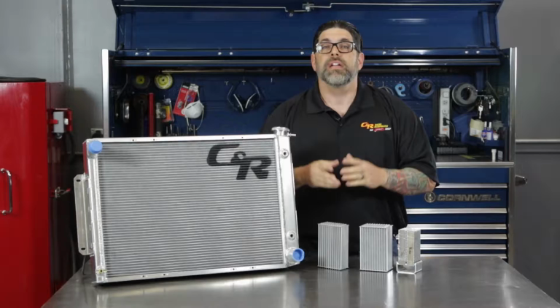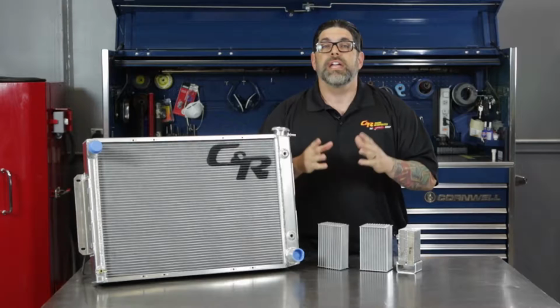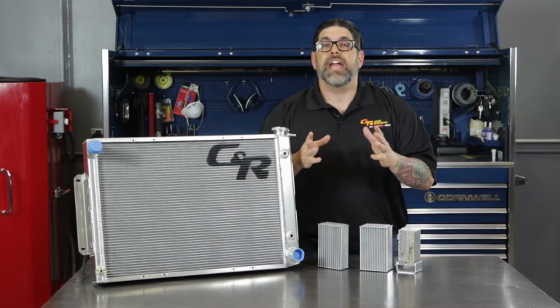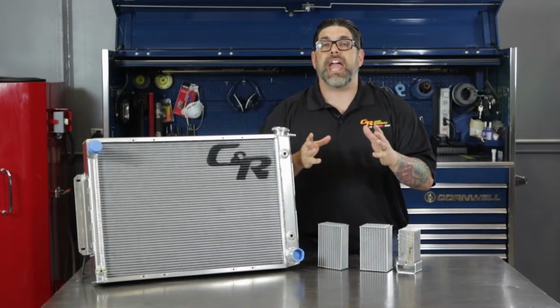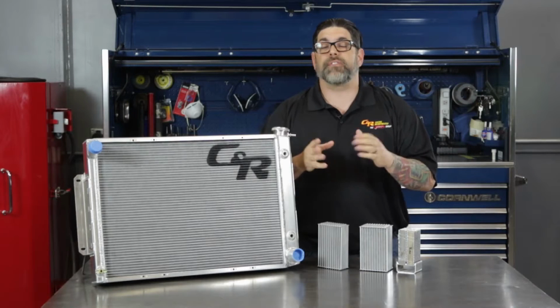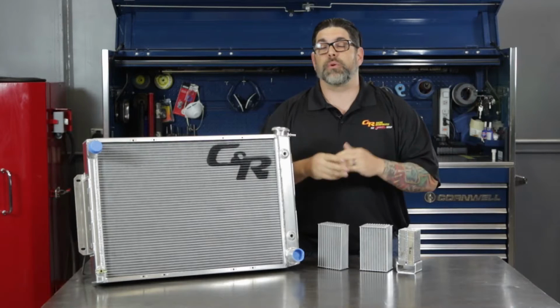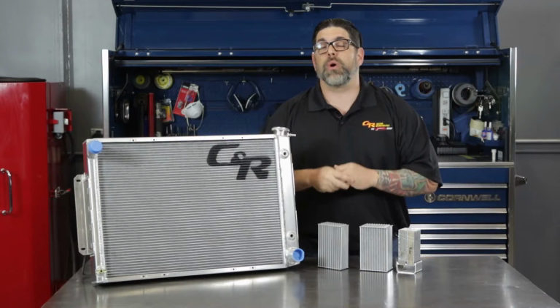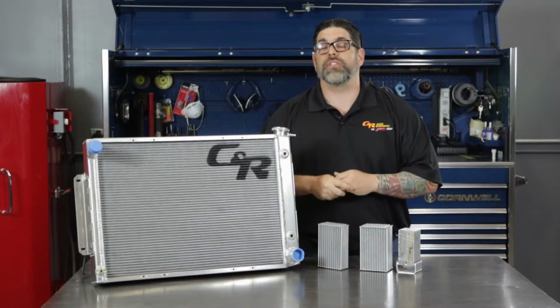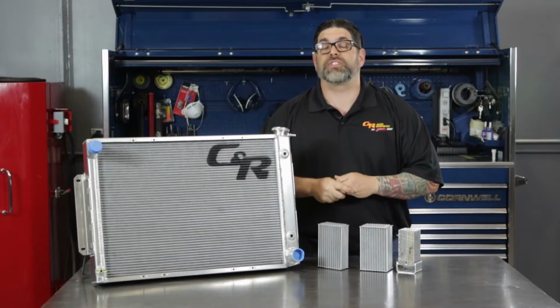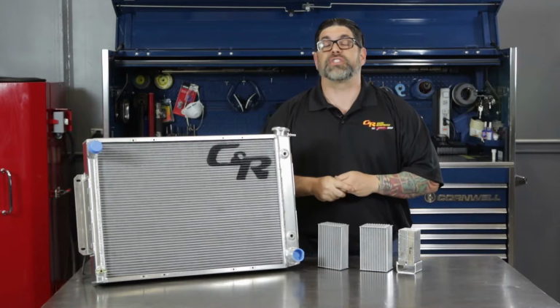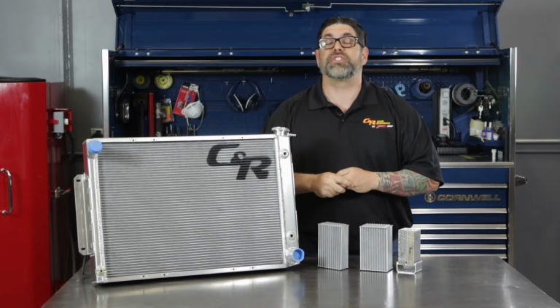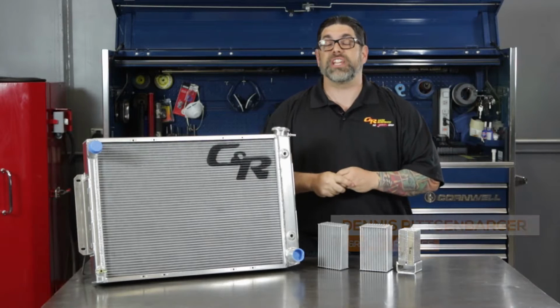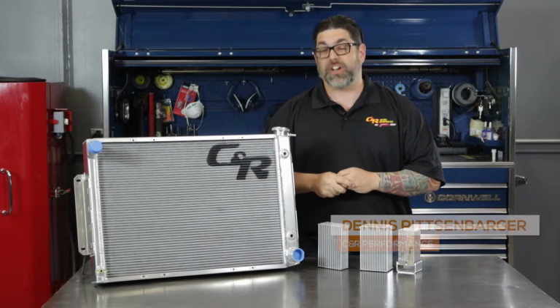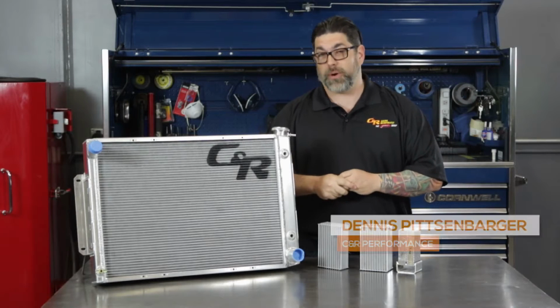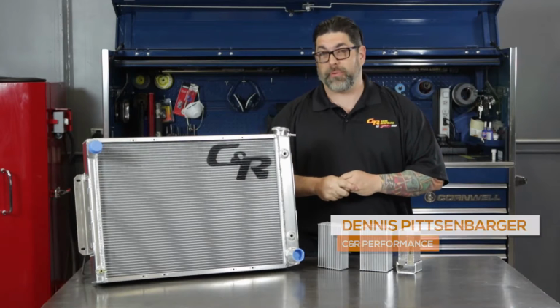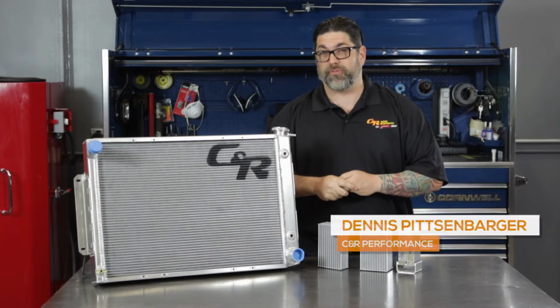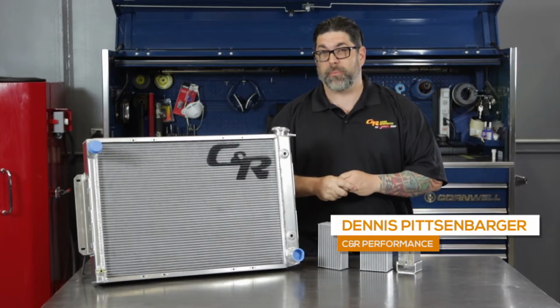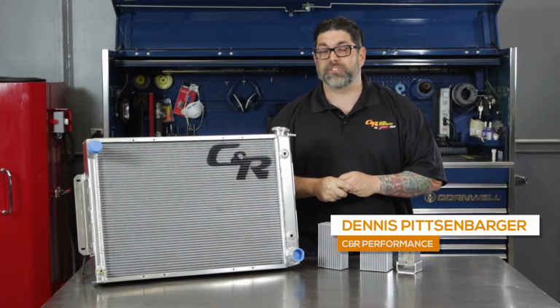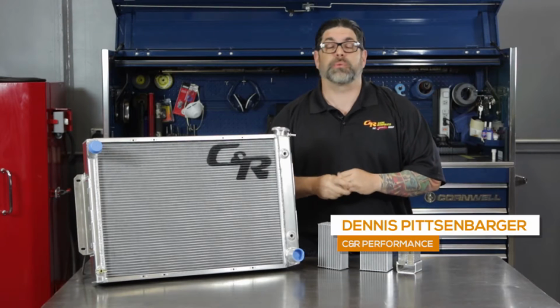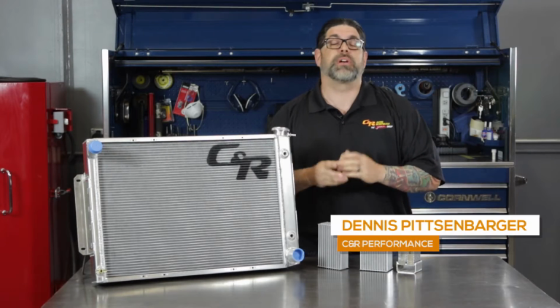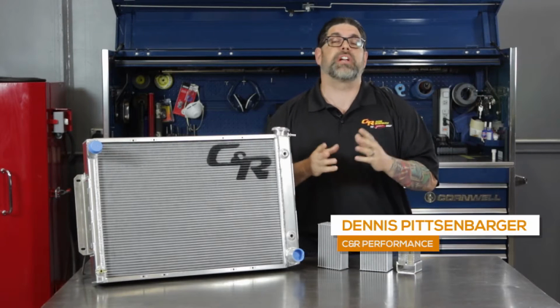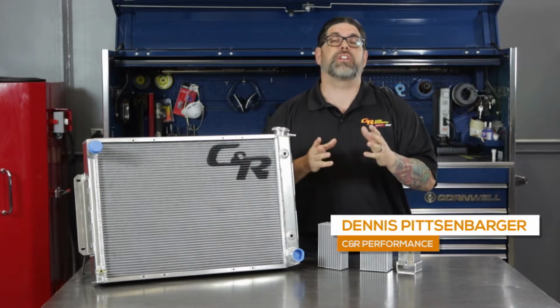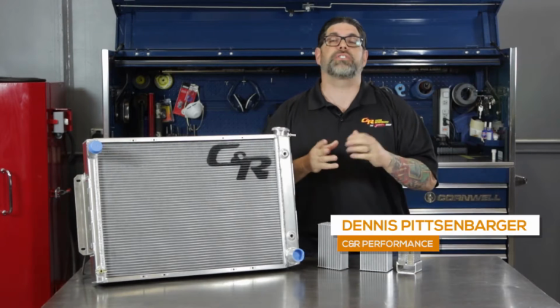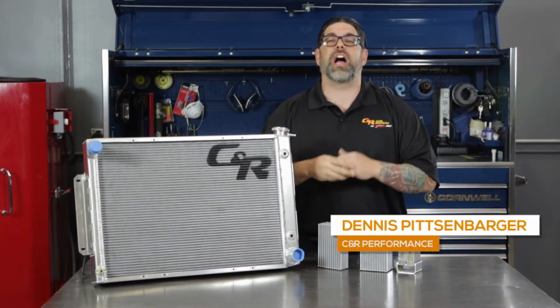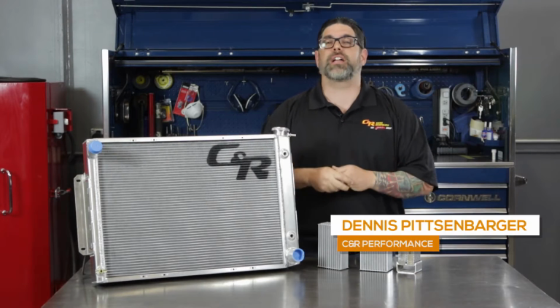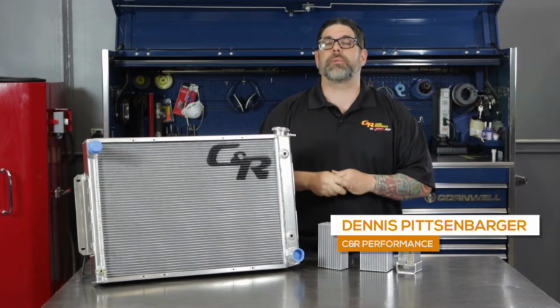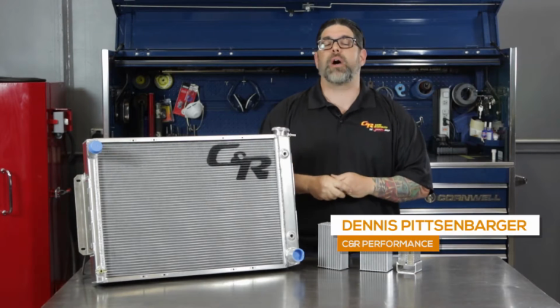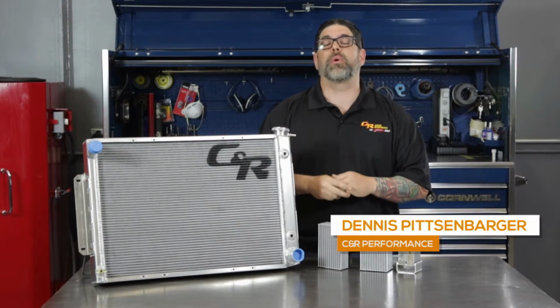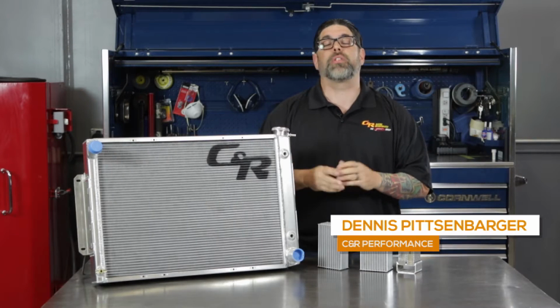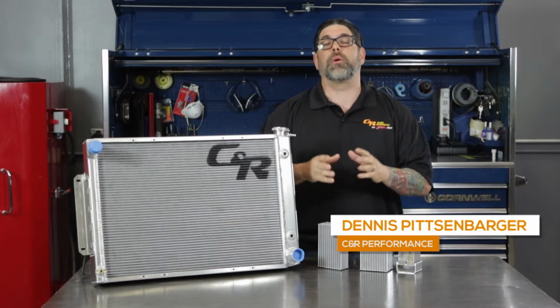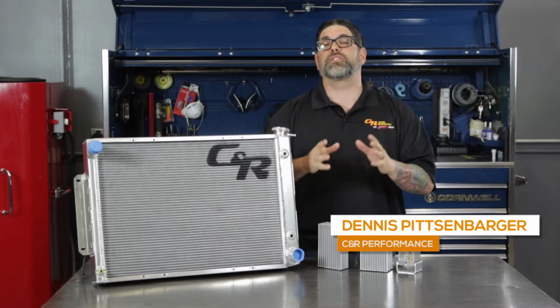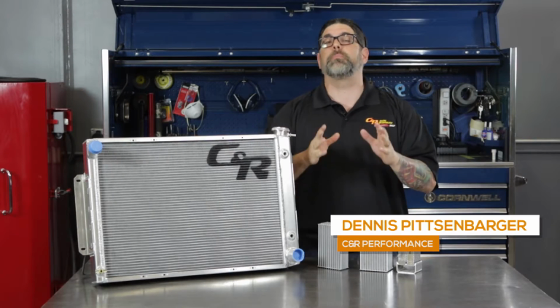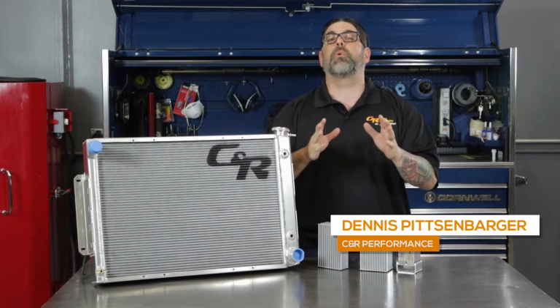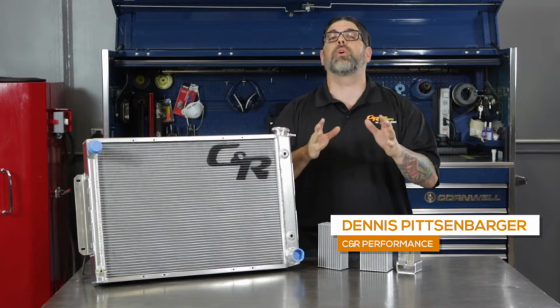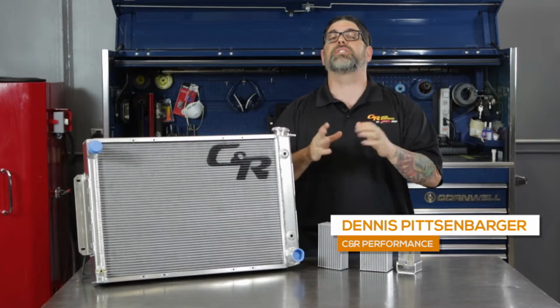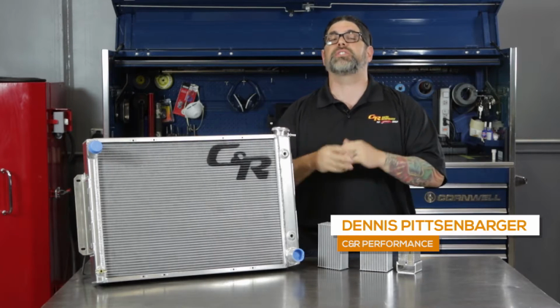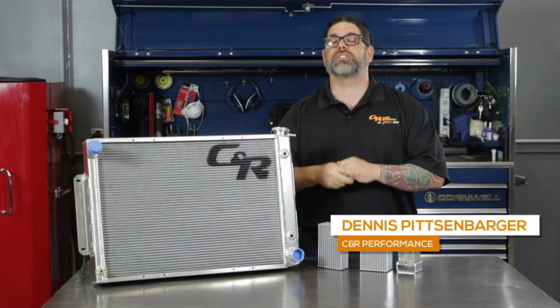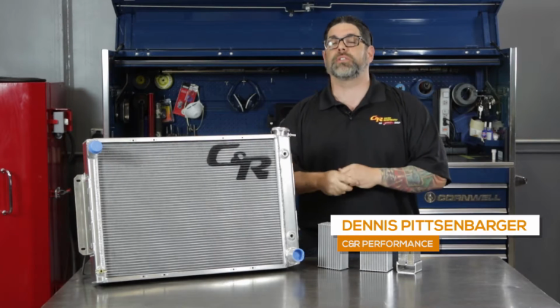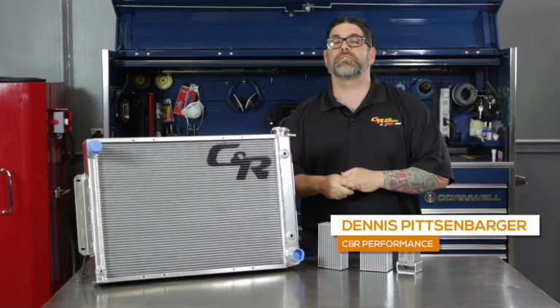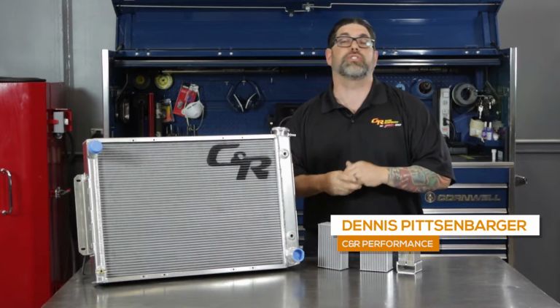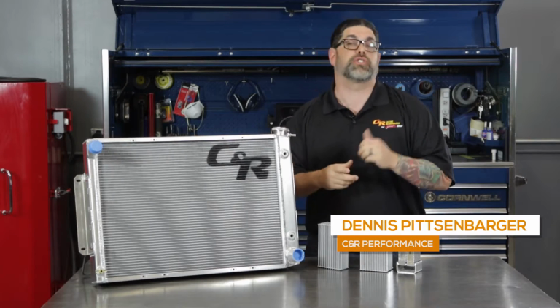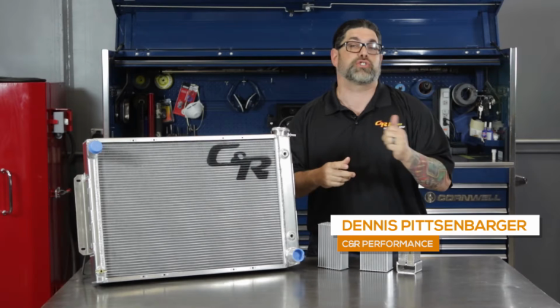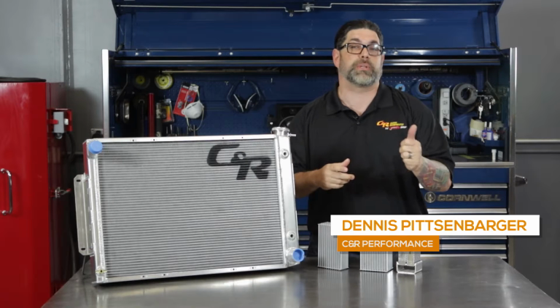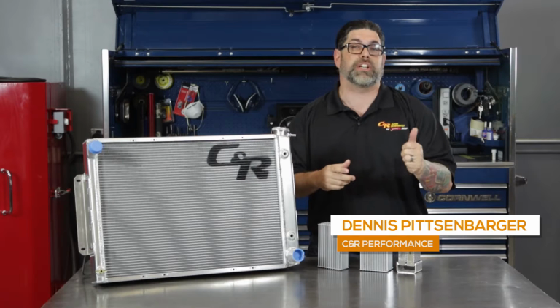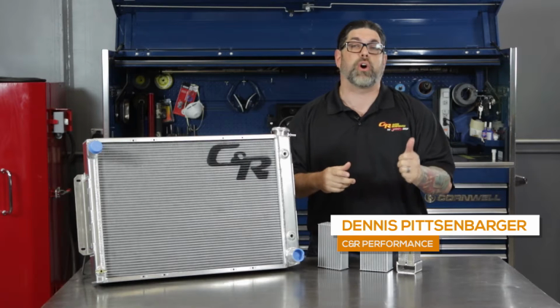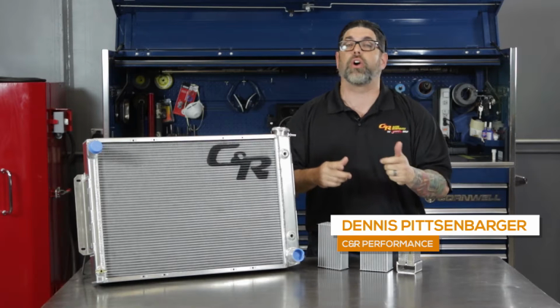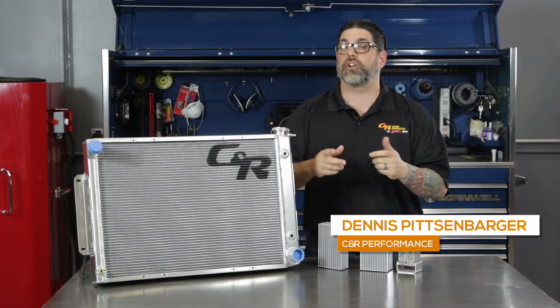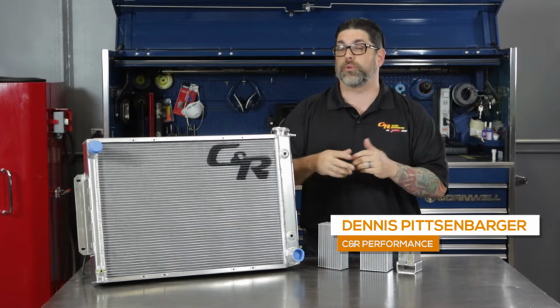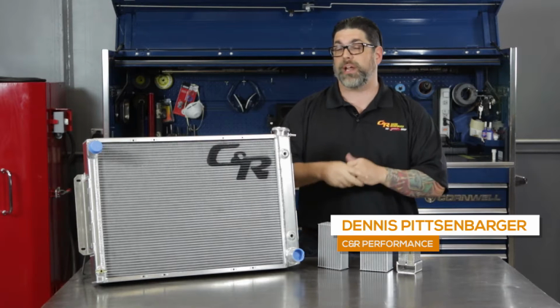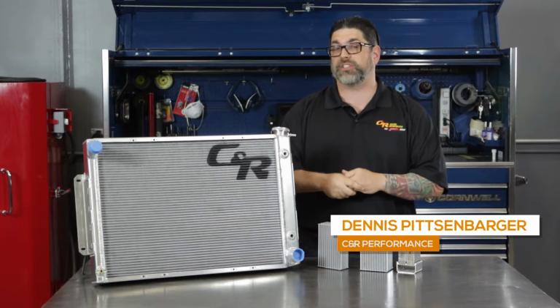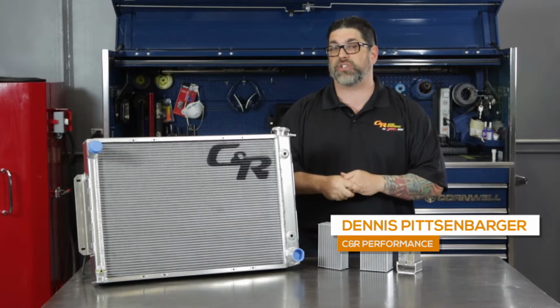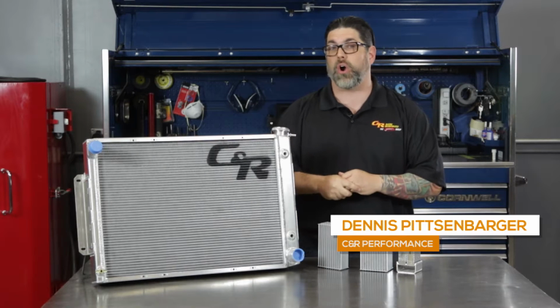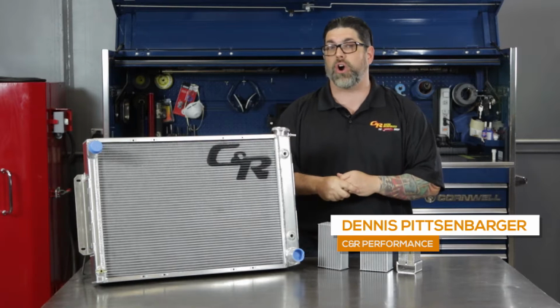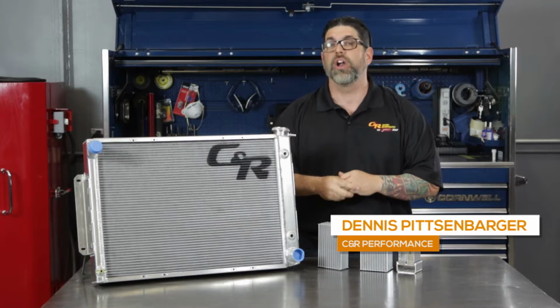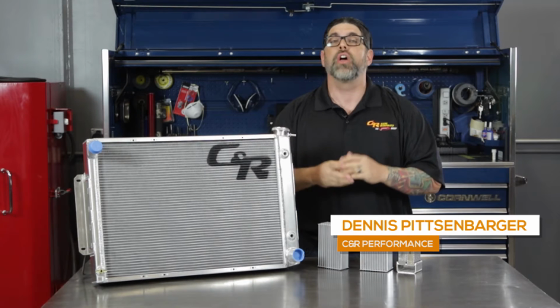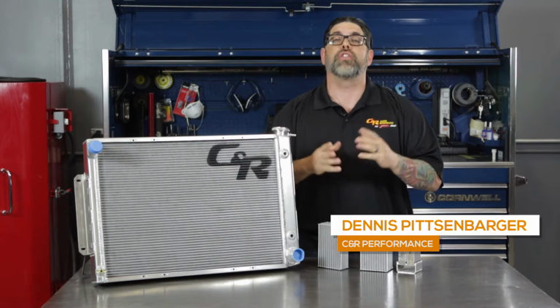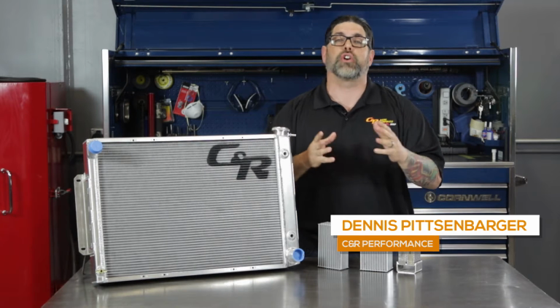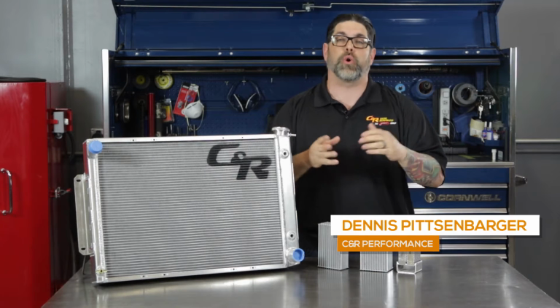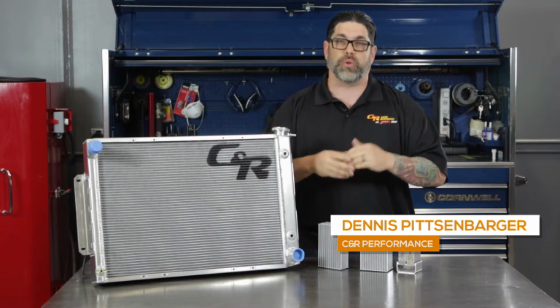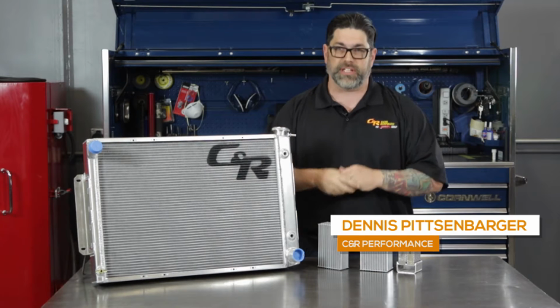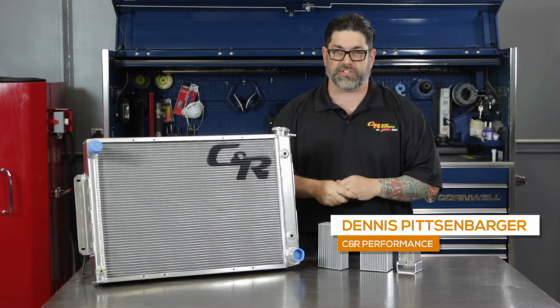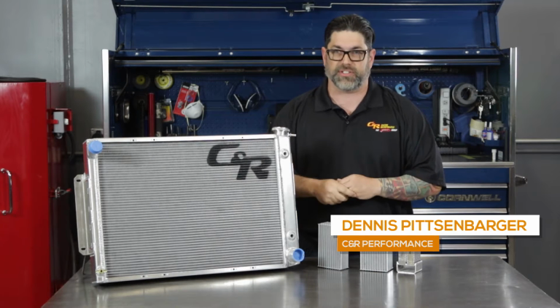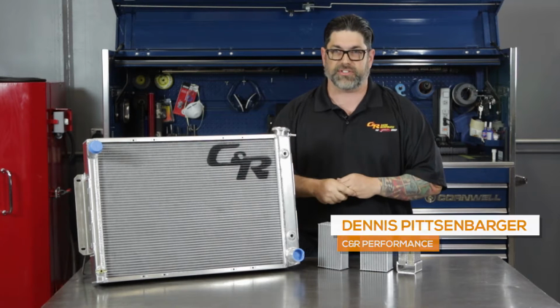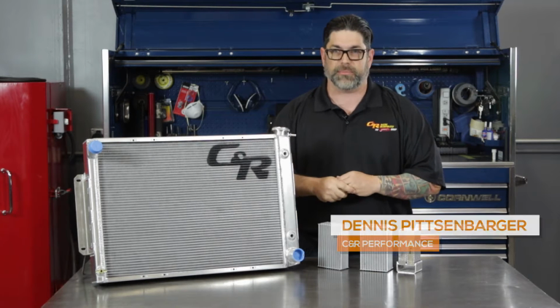Hey everyone, this is CNR Performance and we're here to talk about one of the most important systems in your street car or your race car — the cooling system.